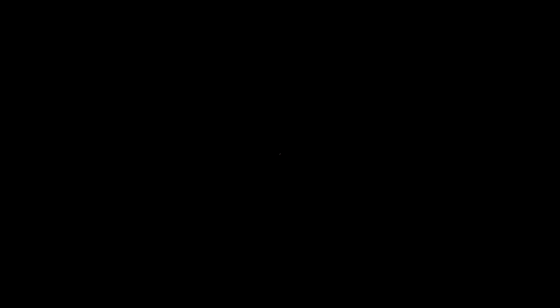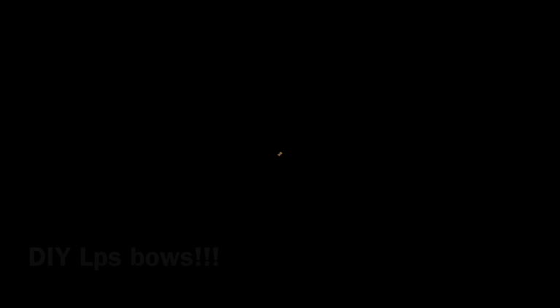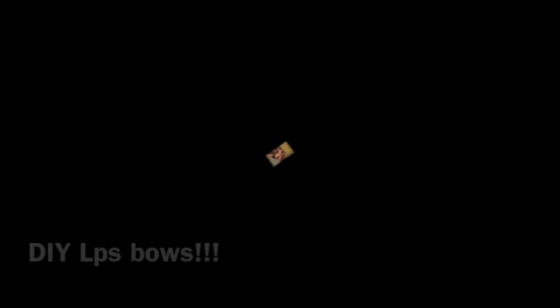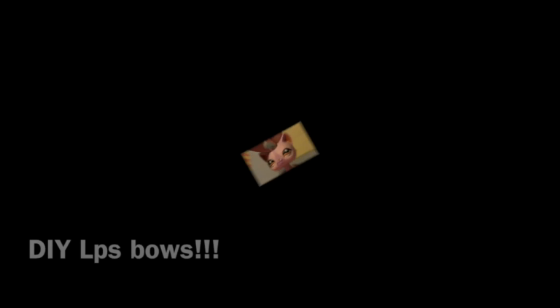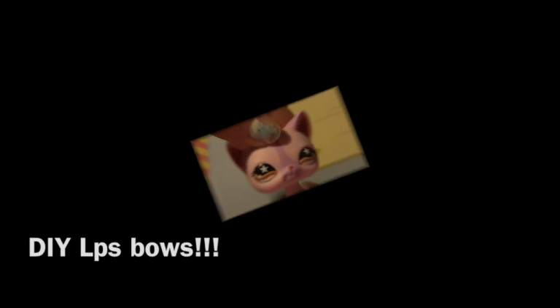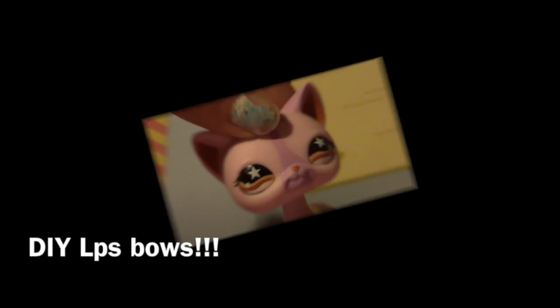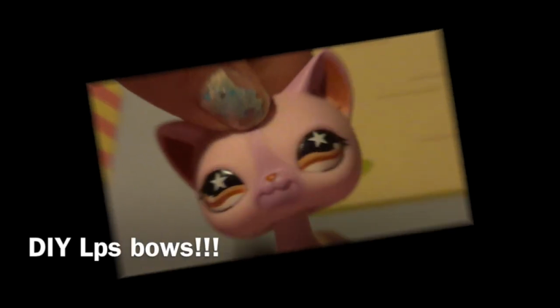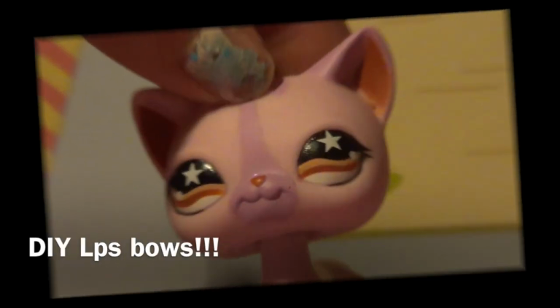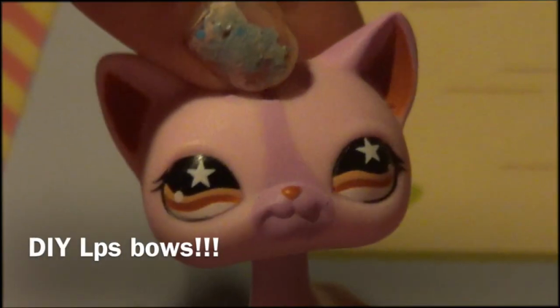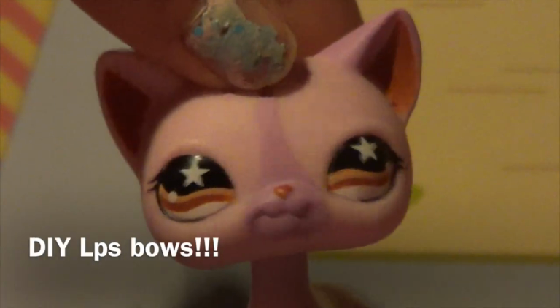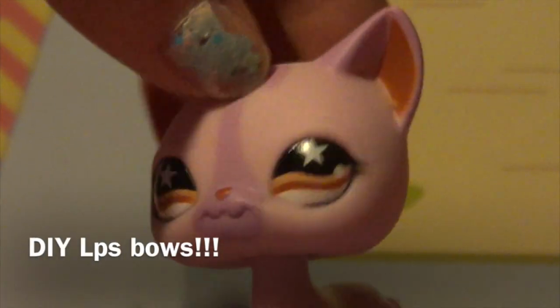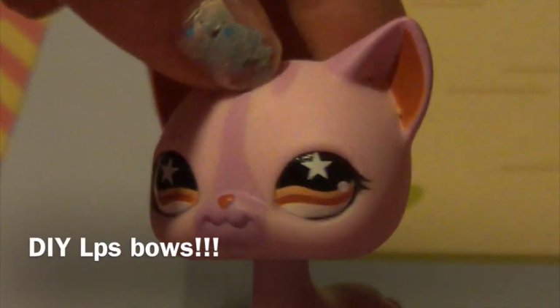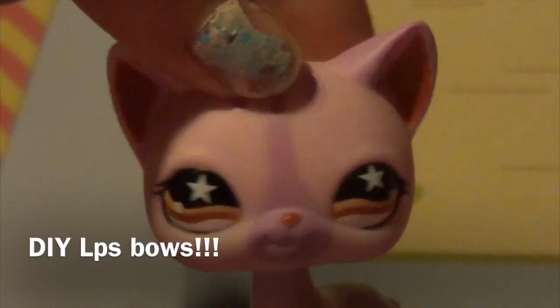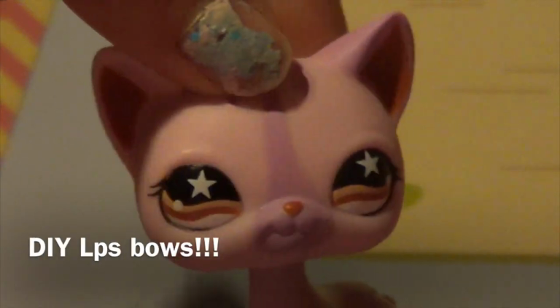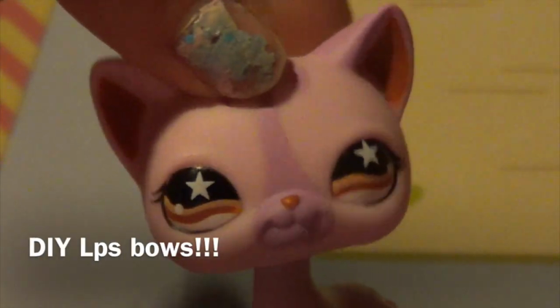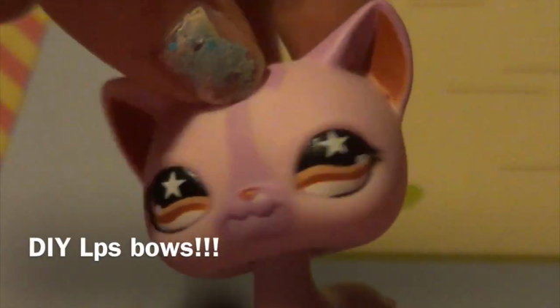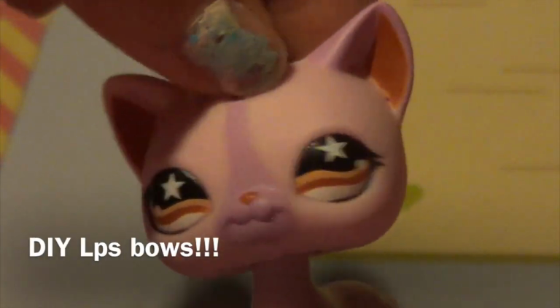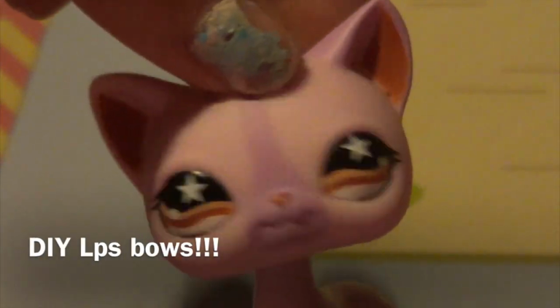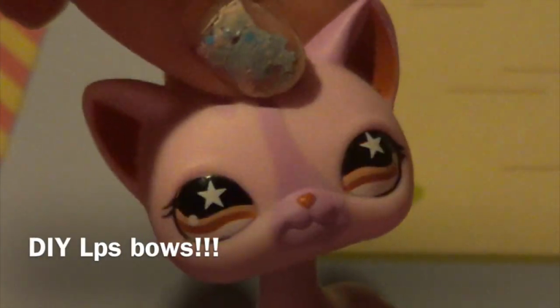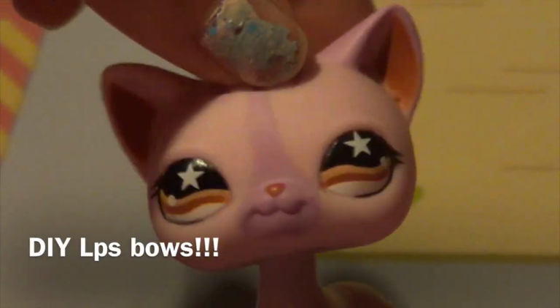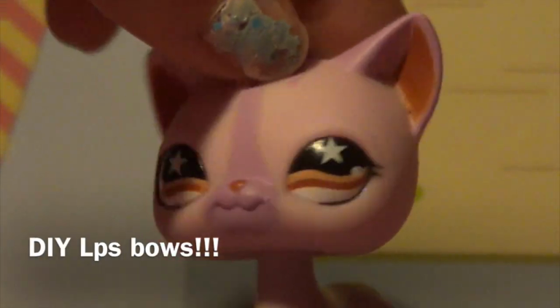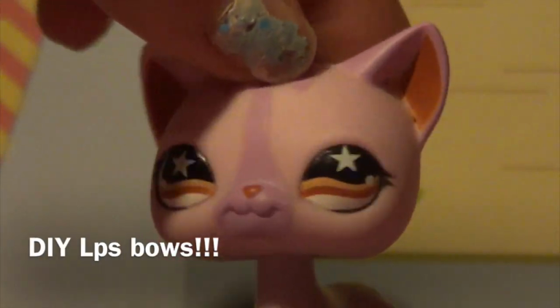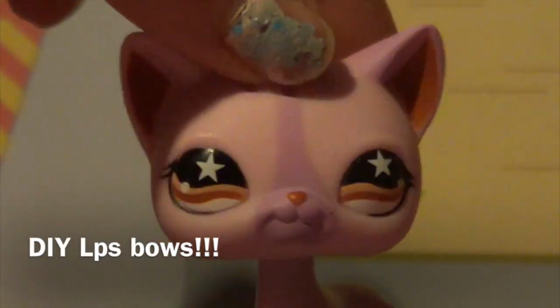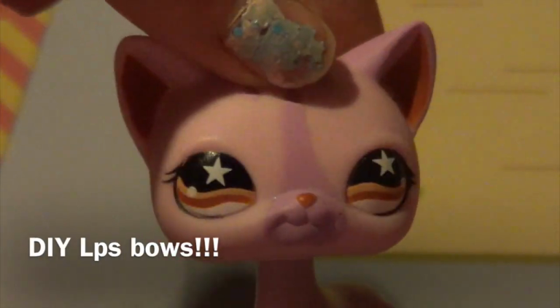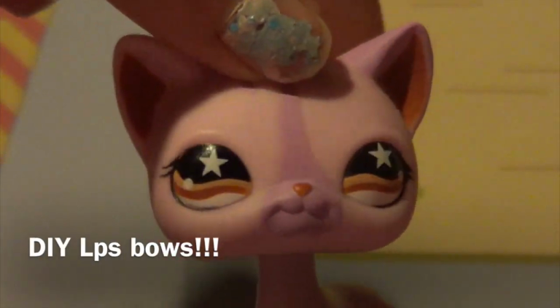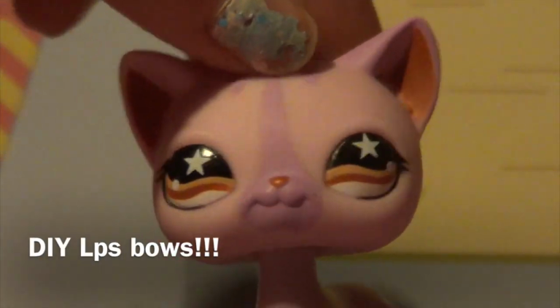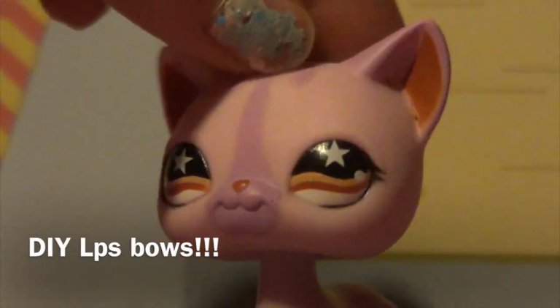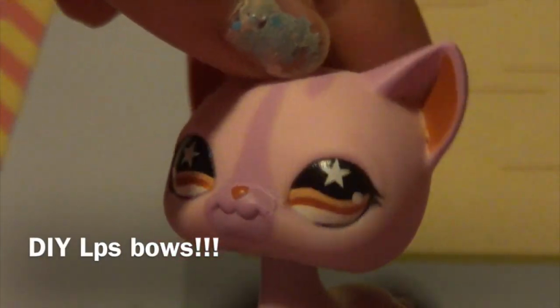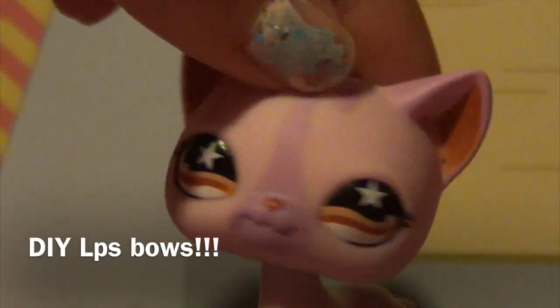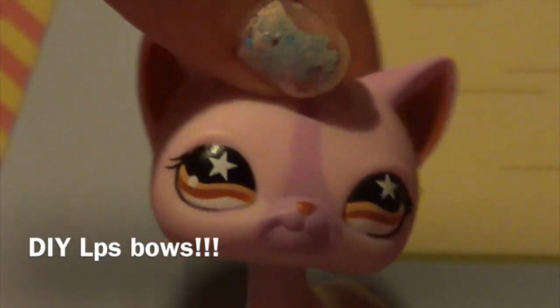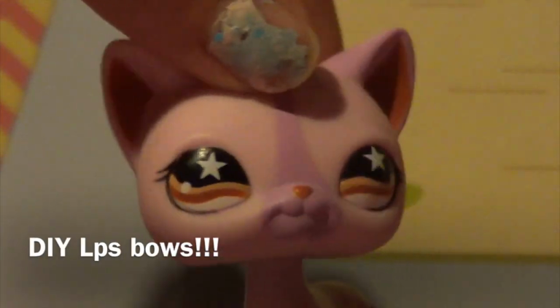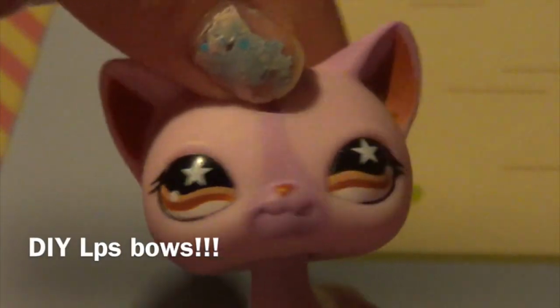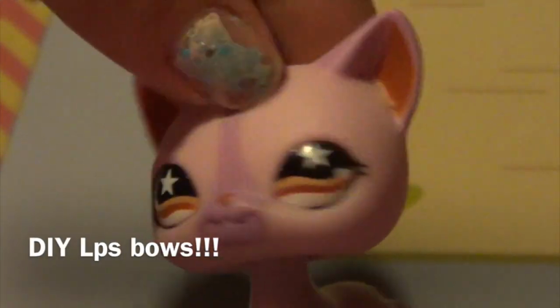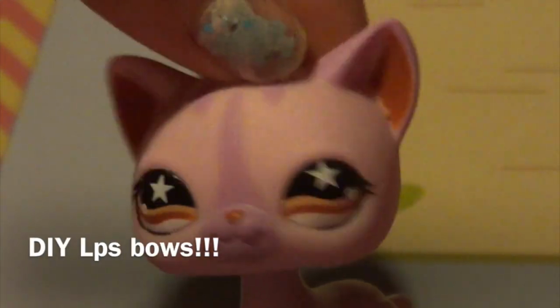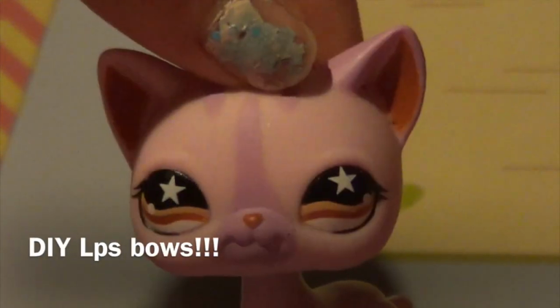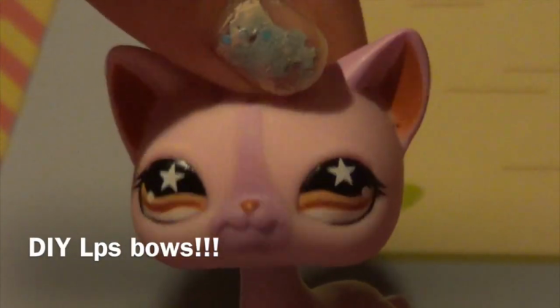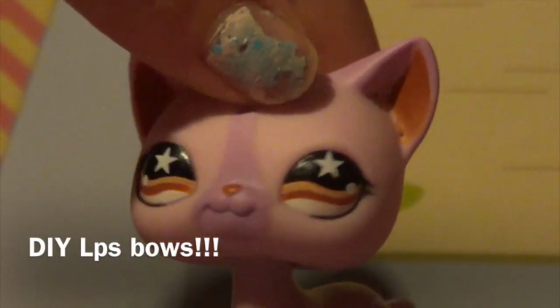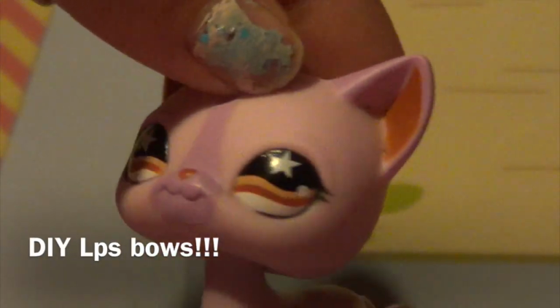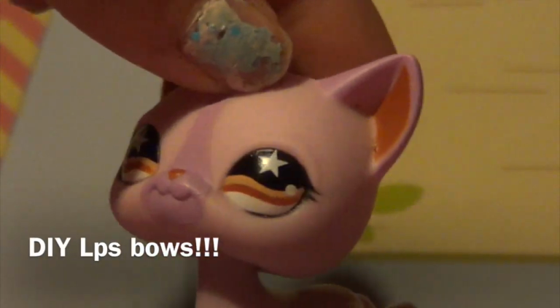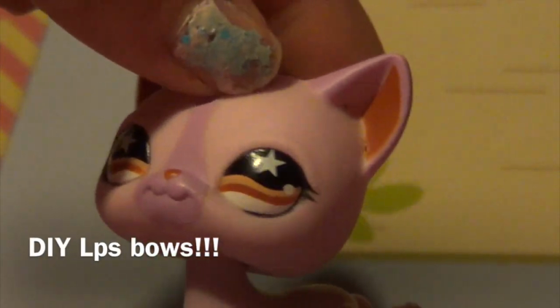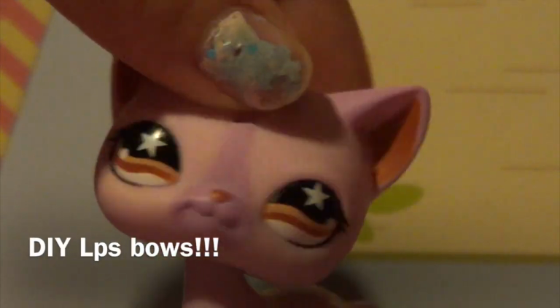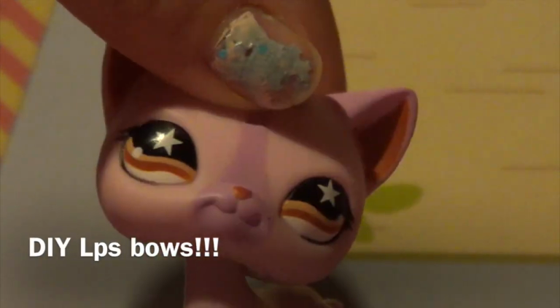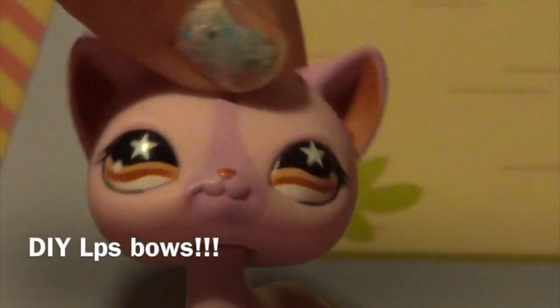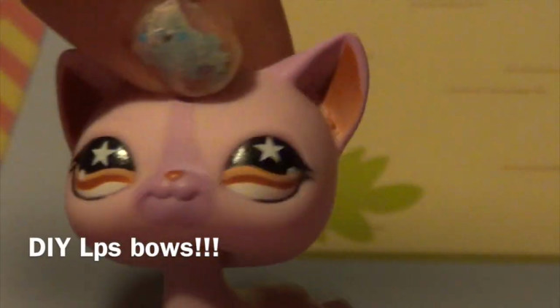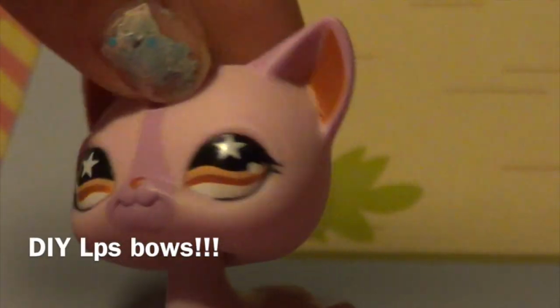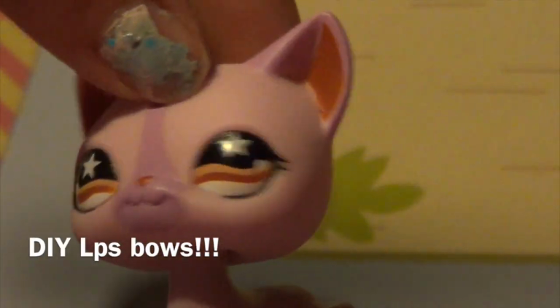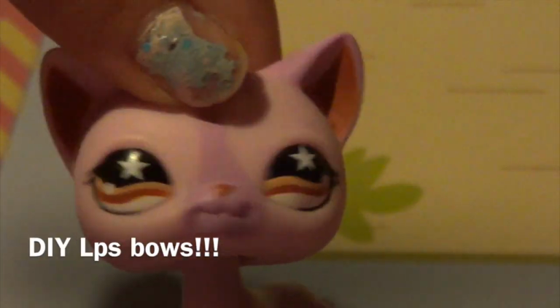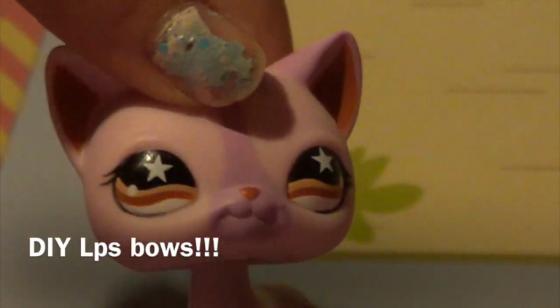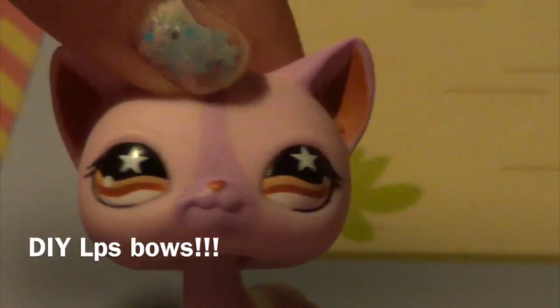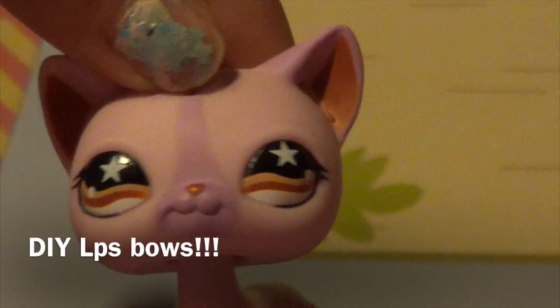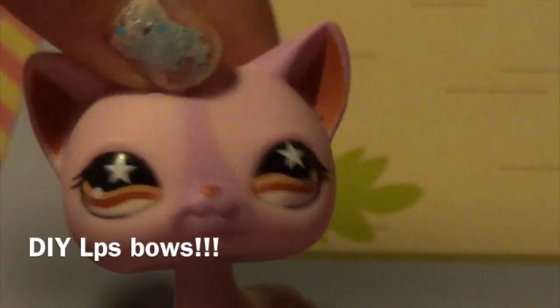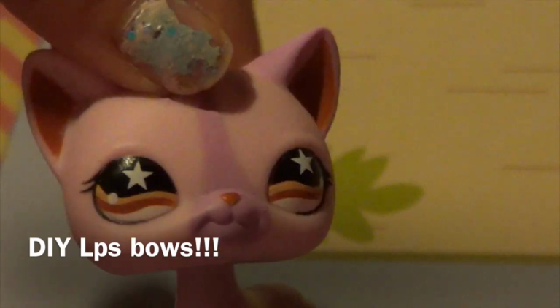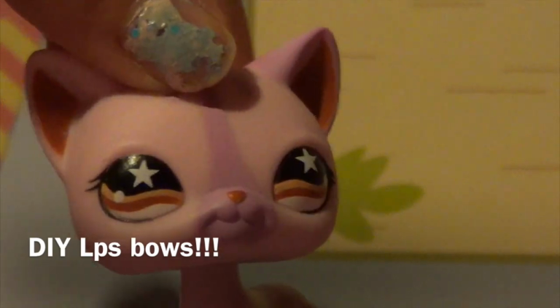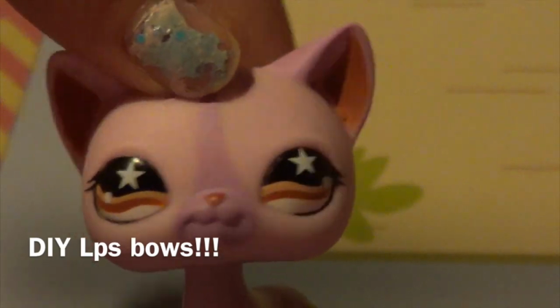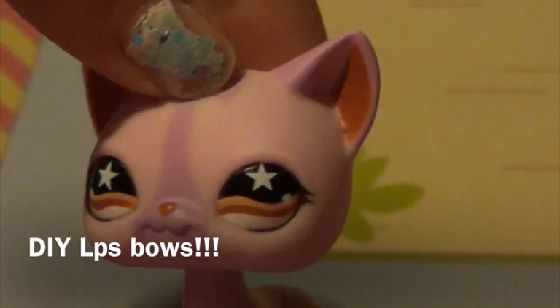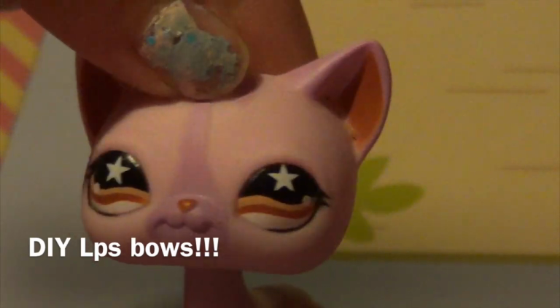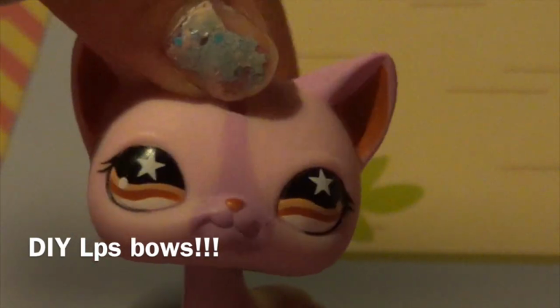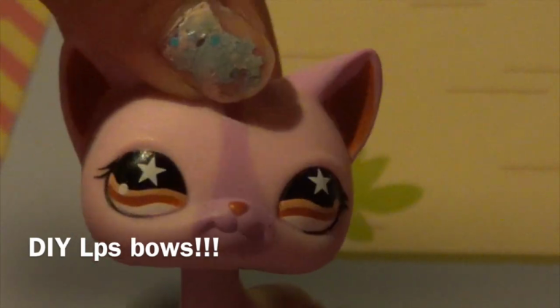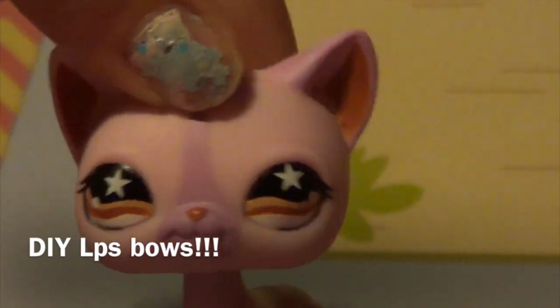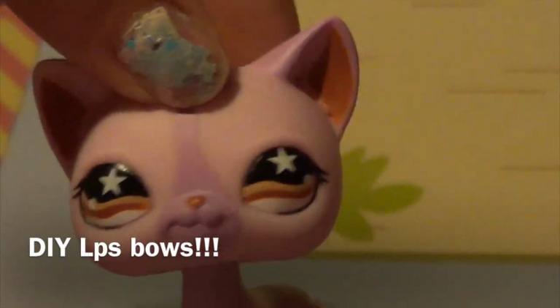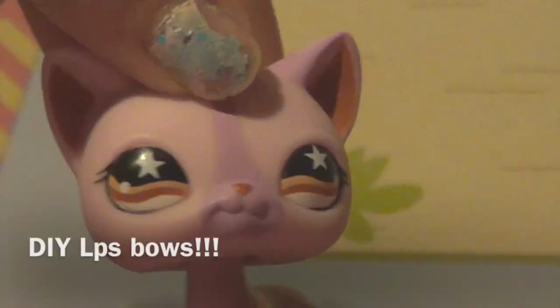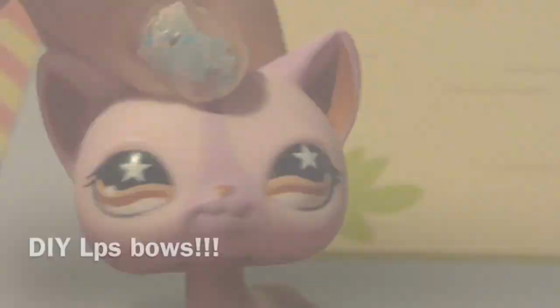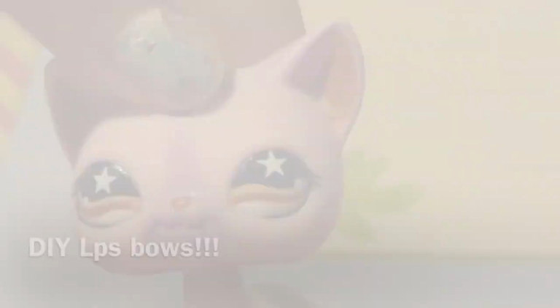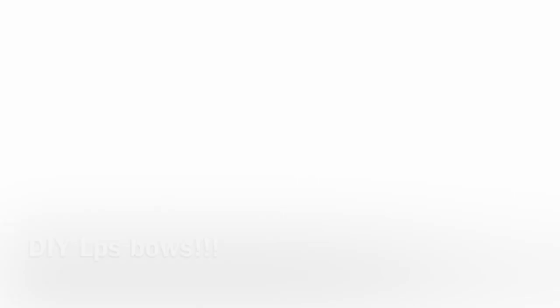Hi everybody, it's me here, and today I'm going to be teaching you how to make DIY LPS bows. So let's get started.